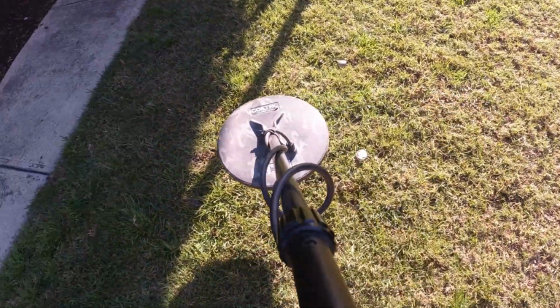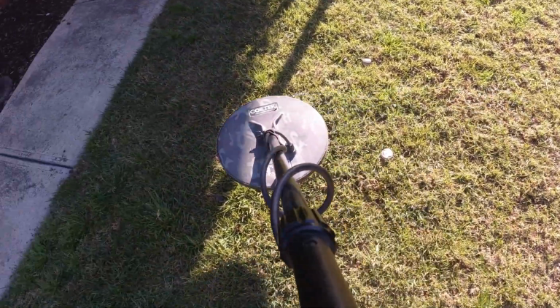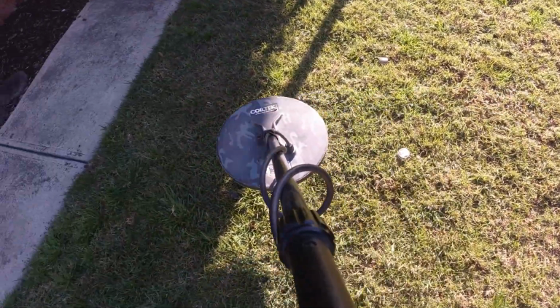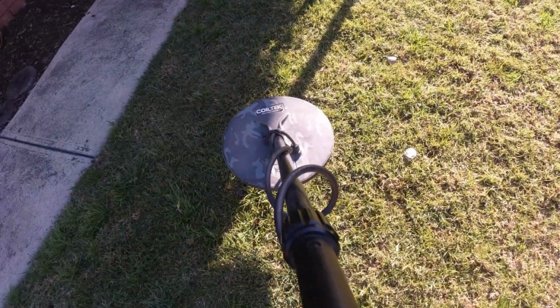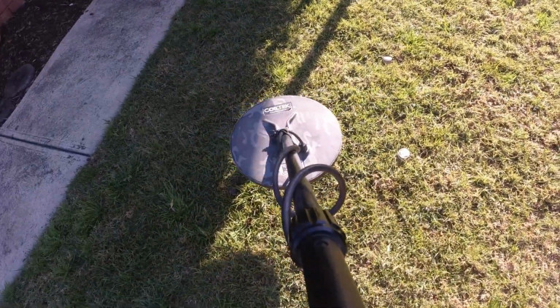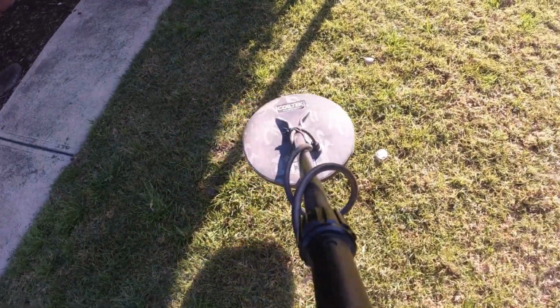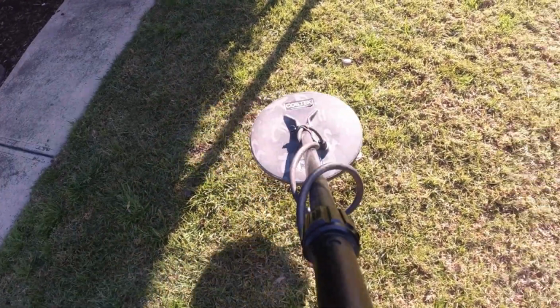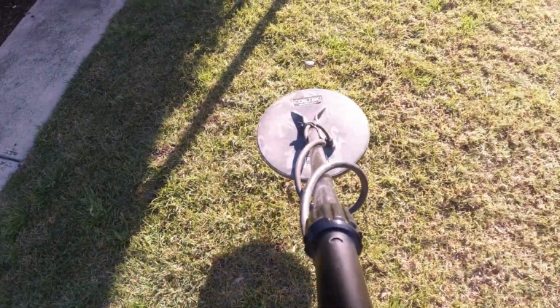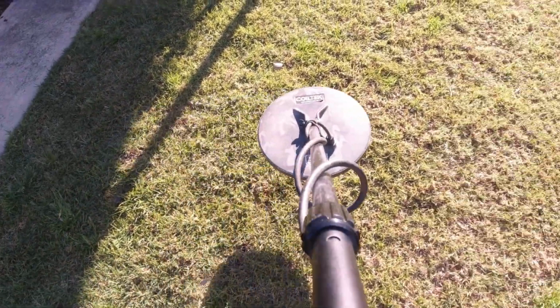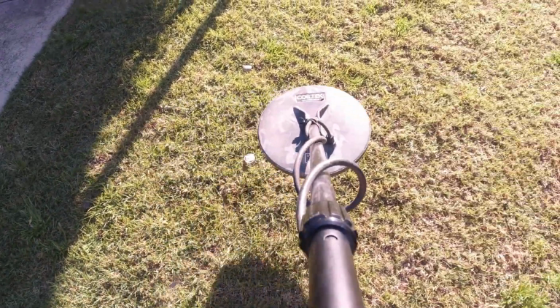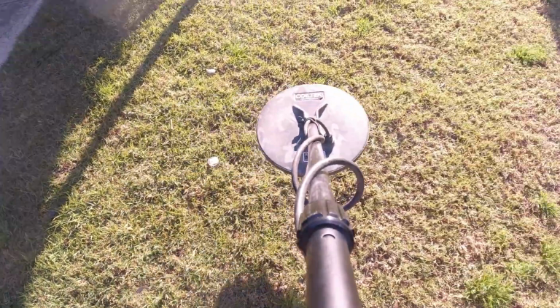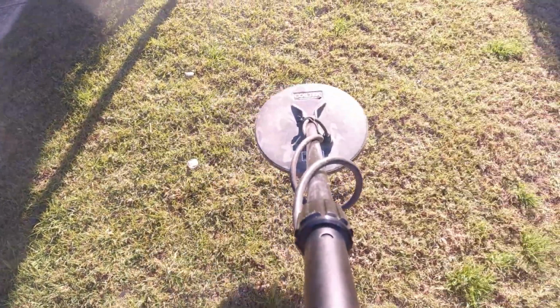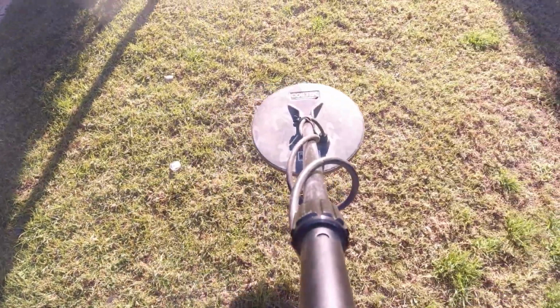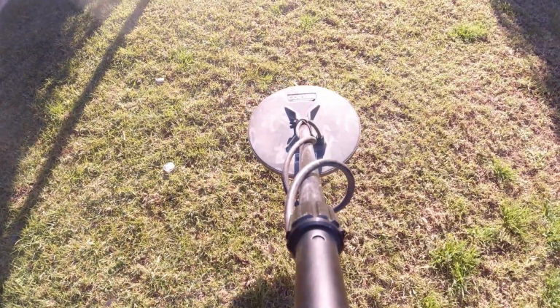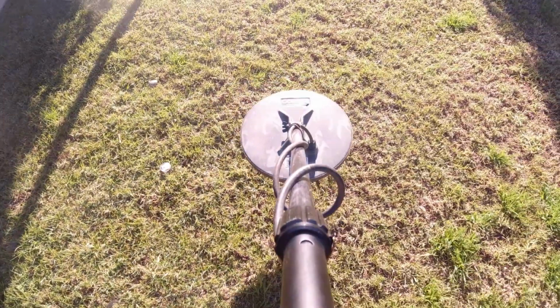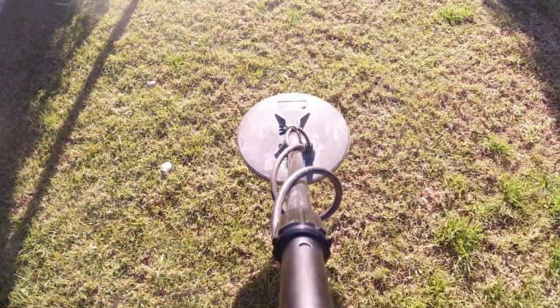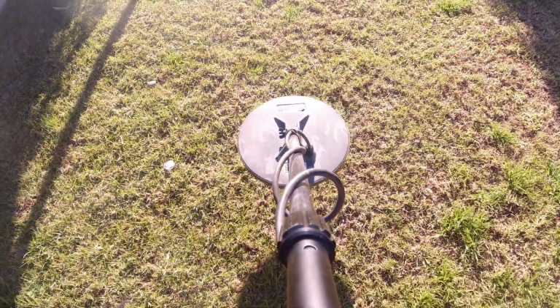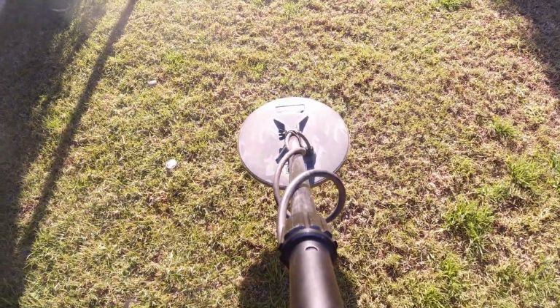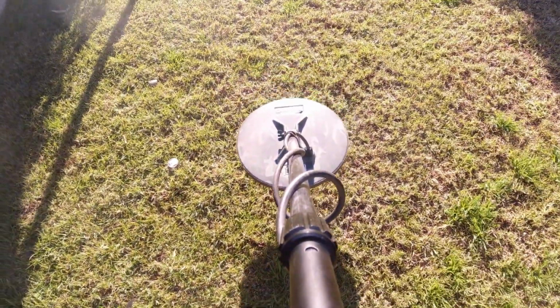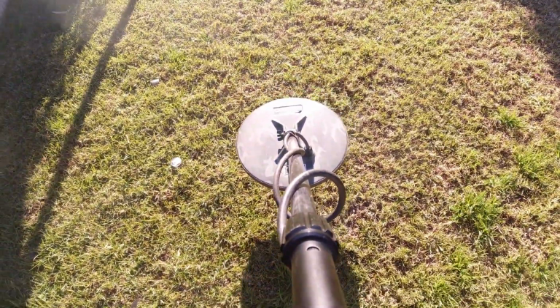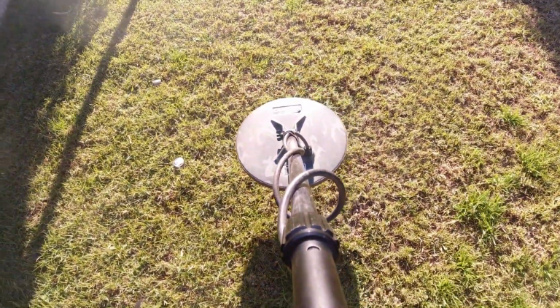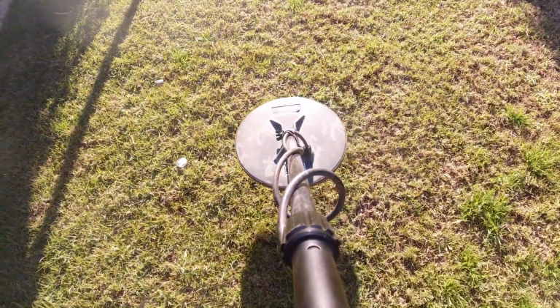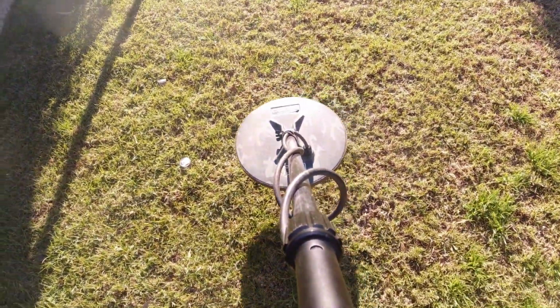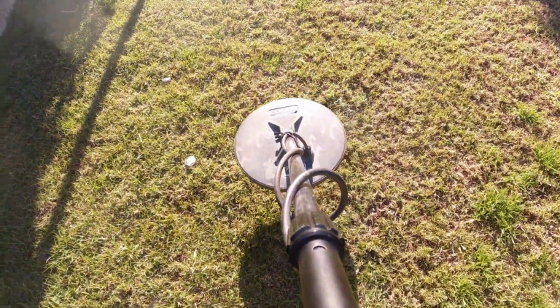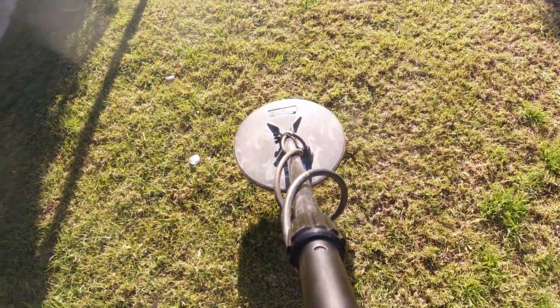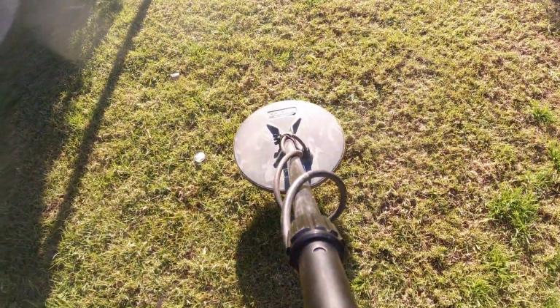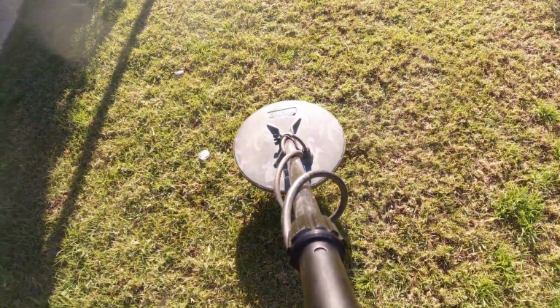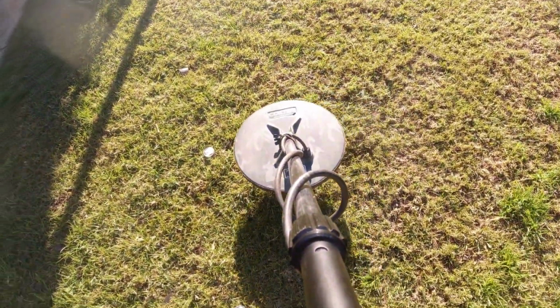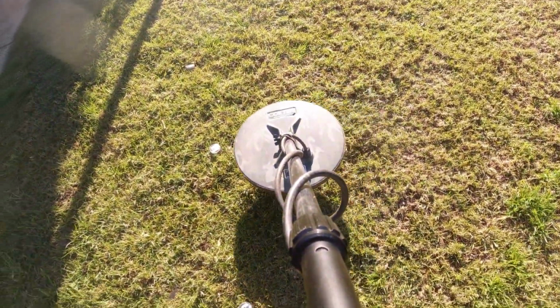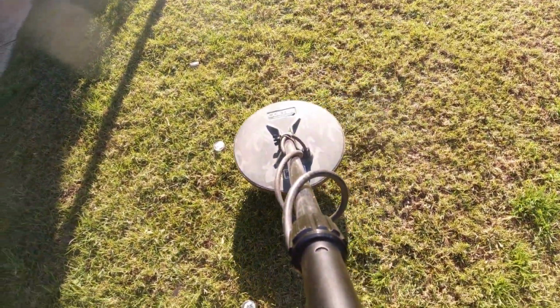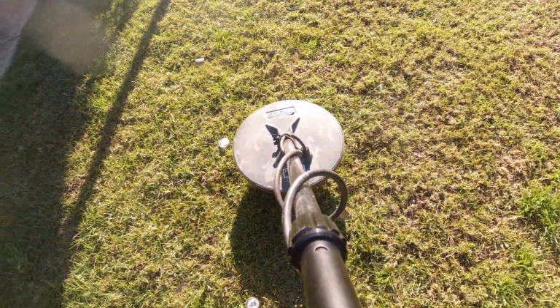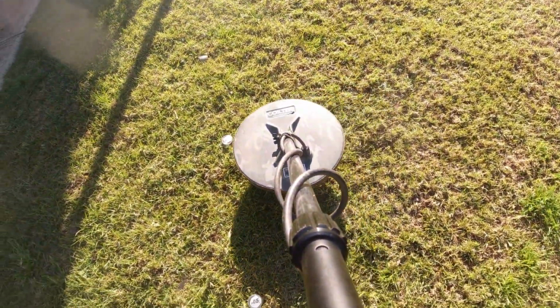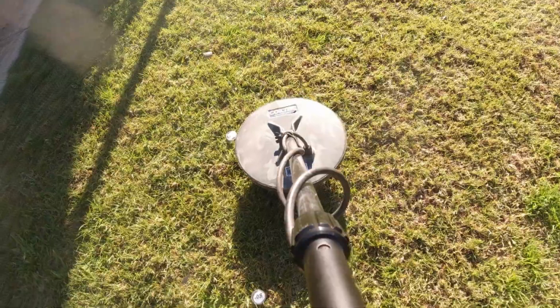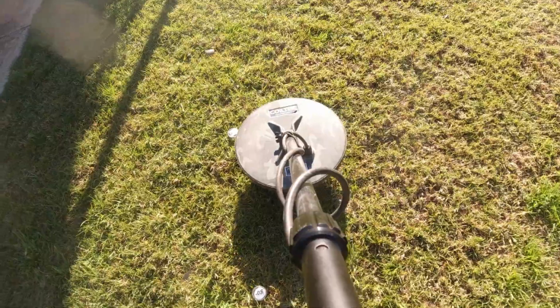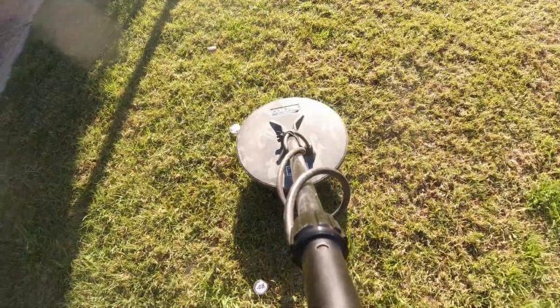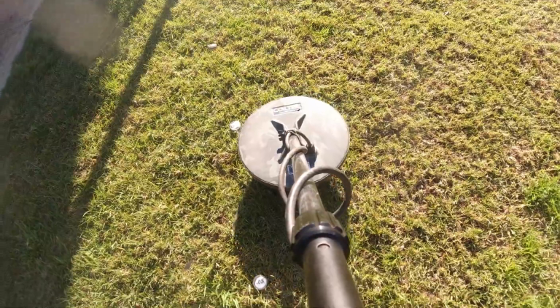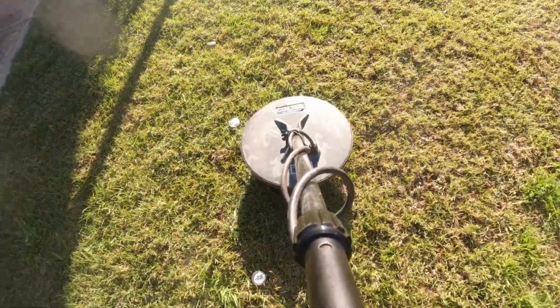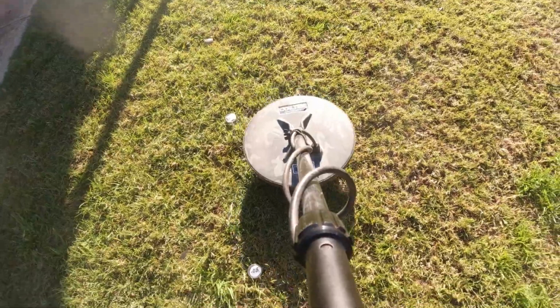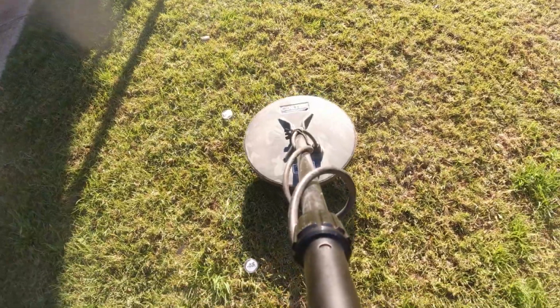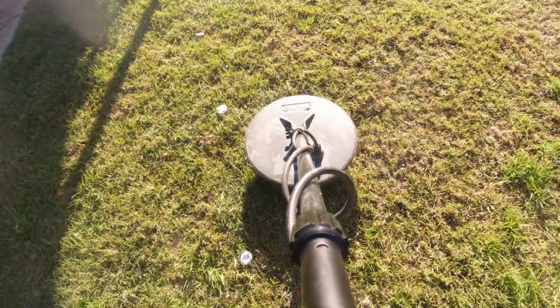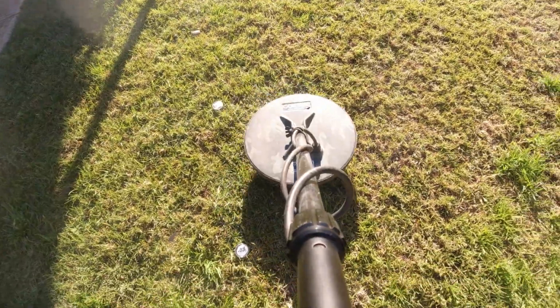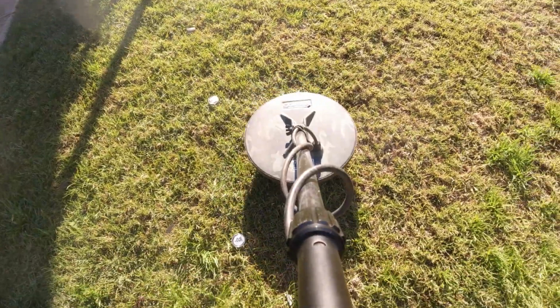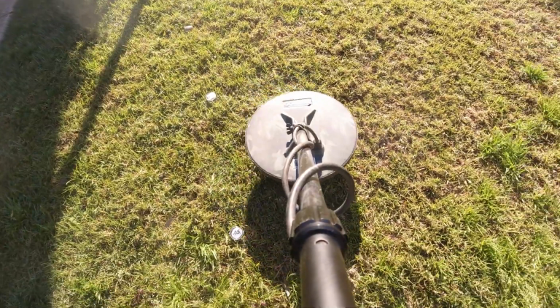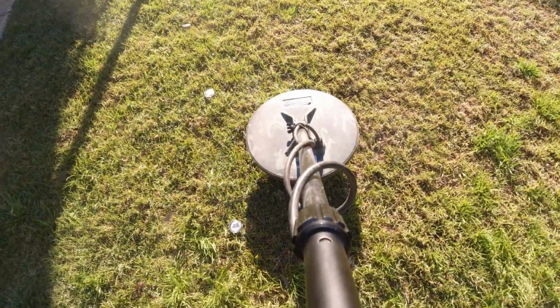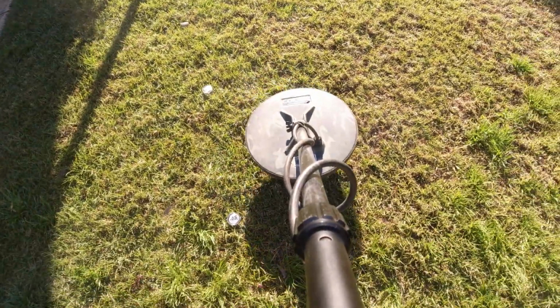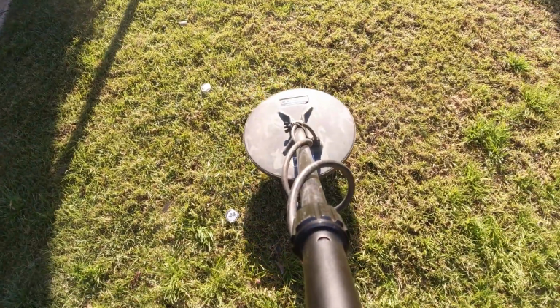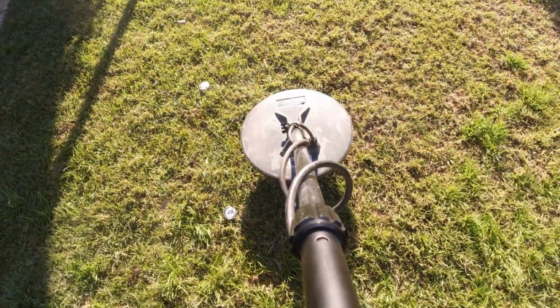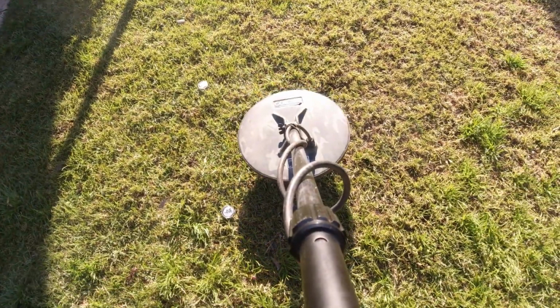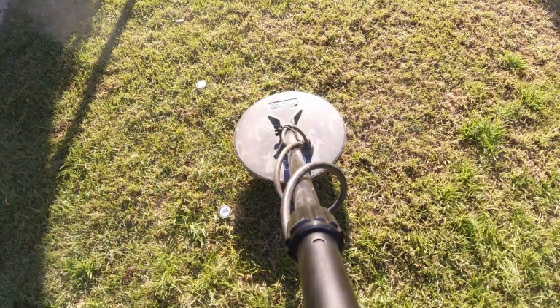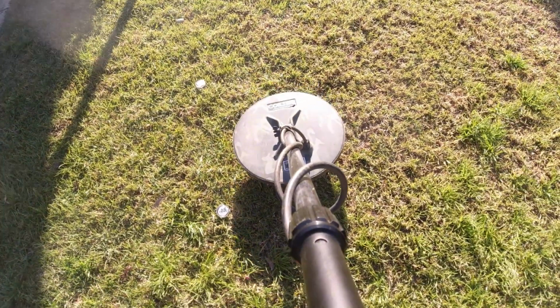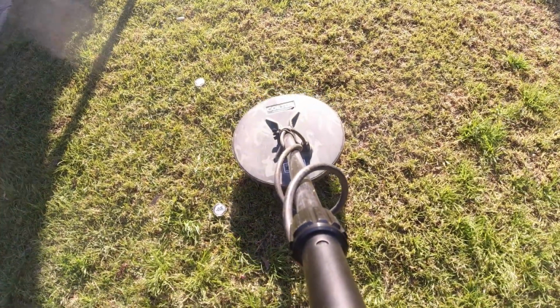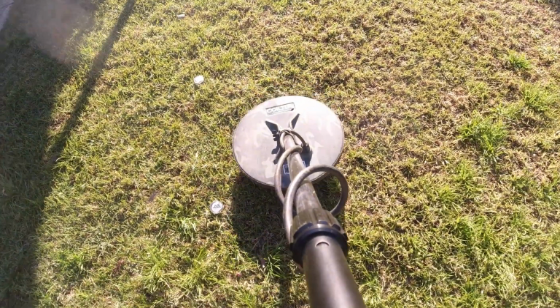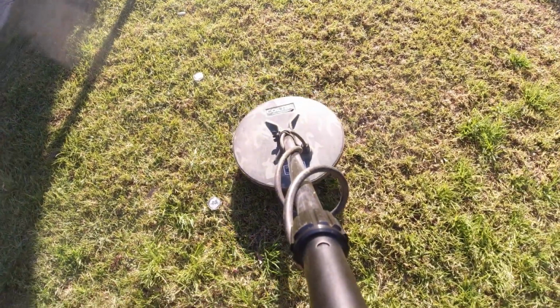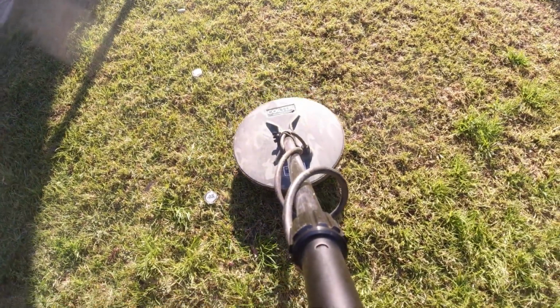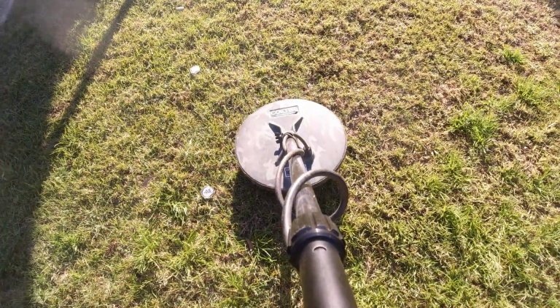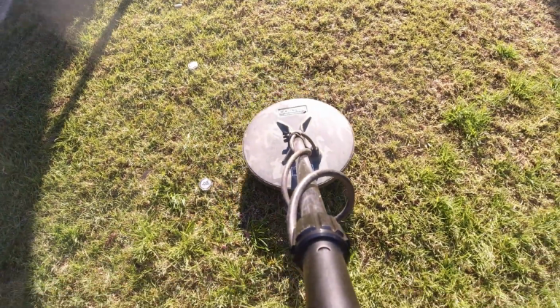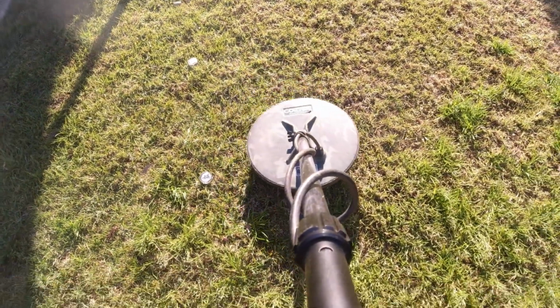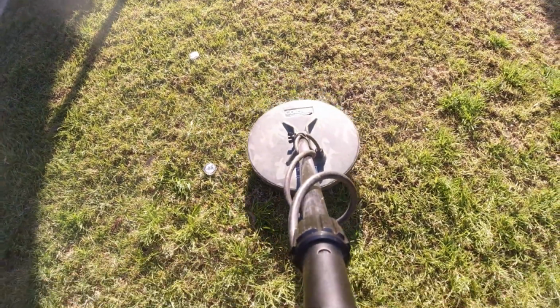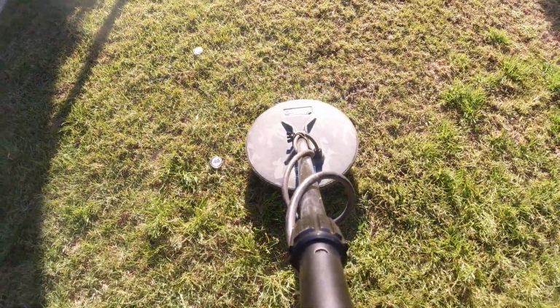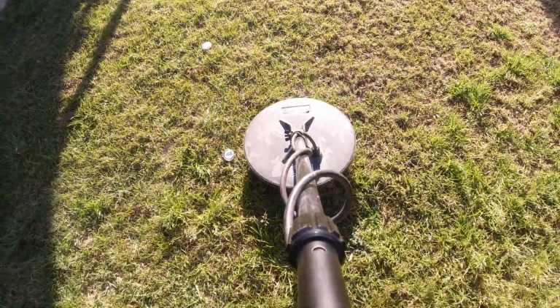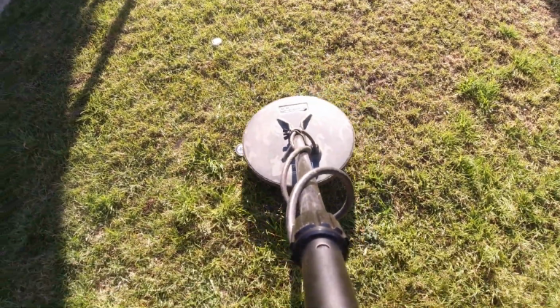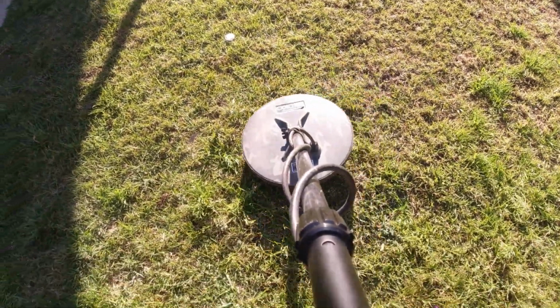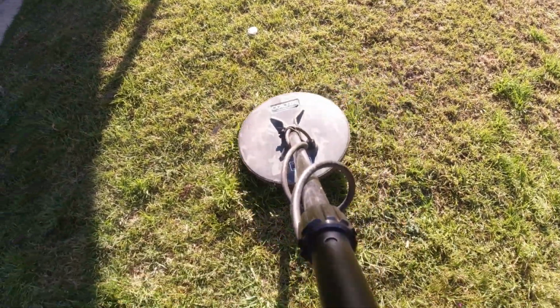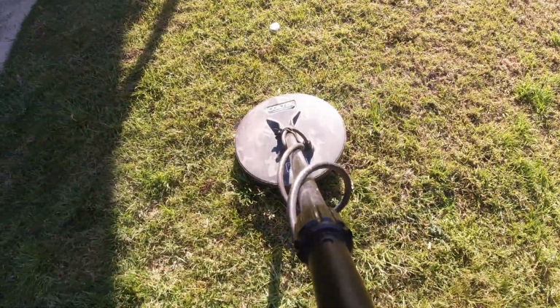So at the same depth in the ground, it's best to go low and slow if you want to pick up small targets, no matter what coil you've got.